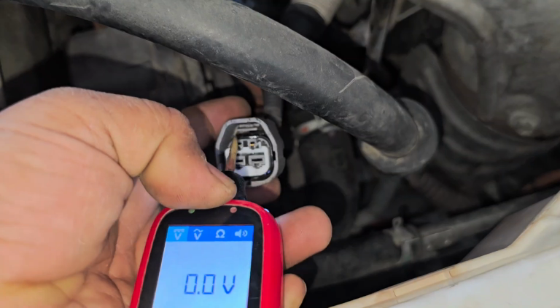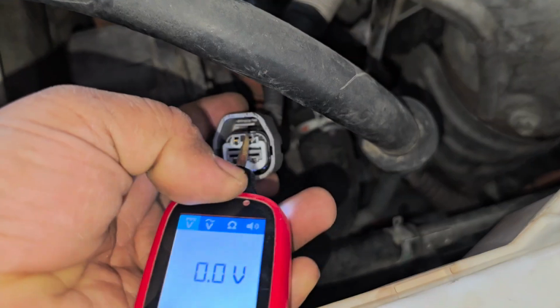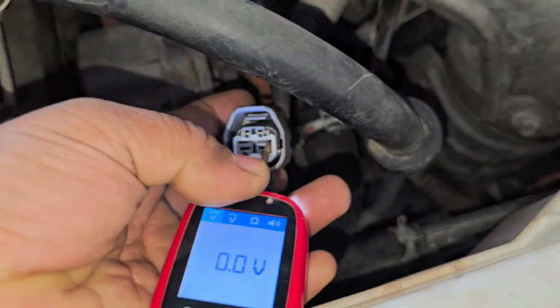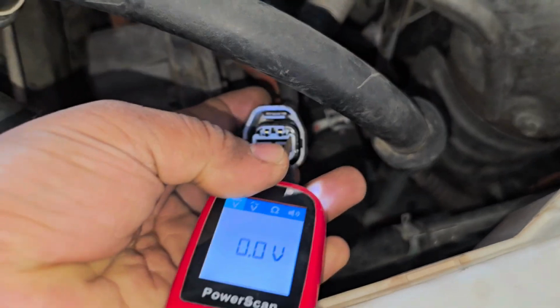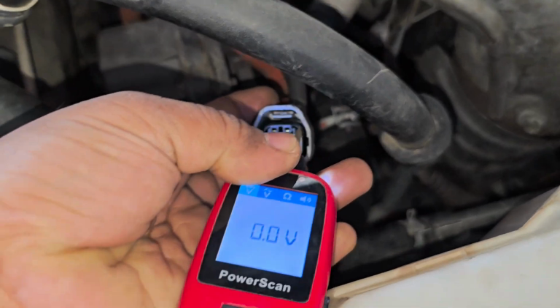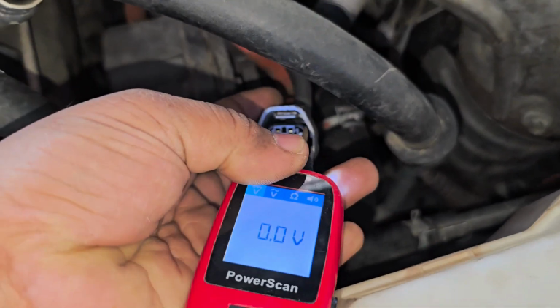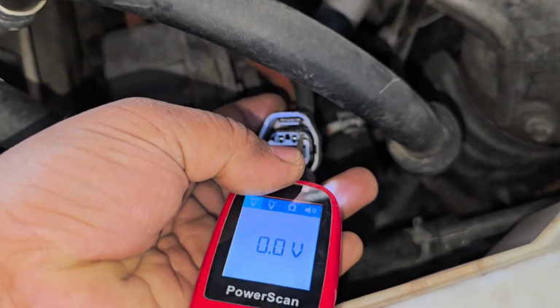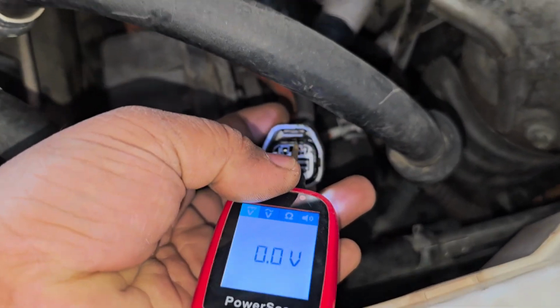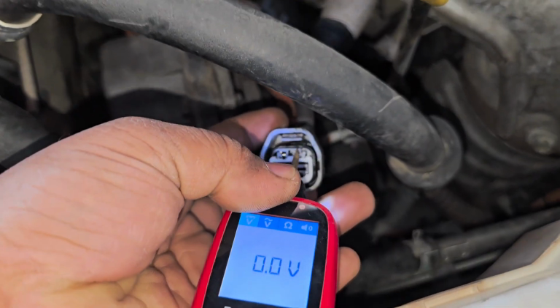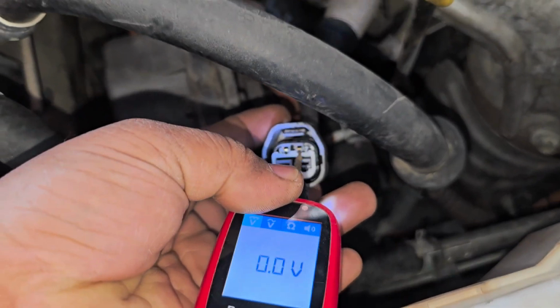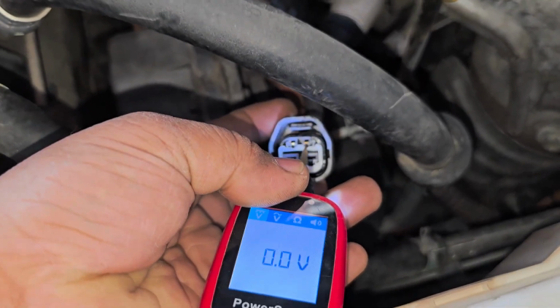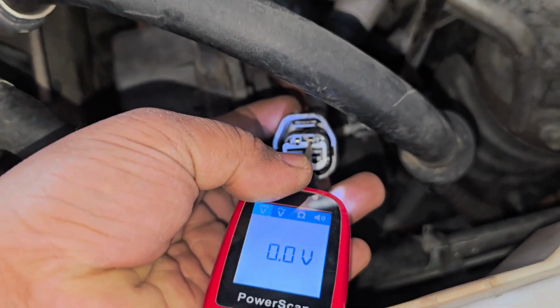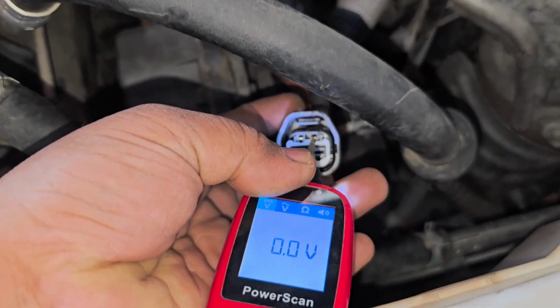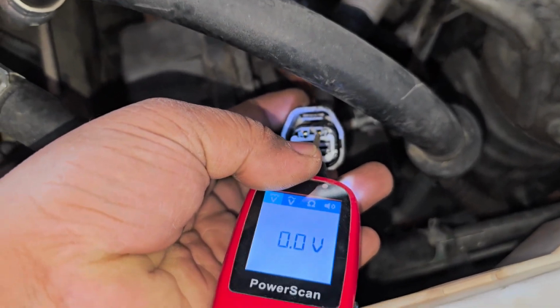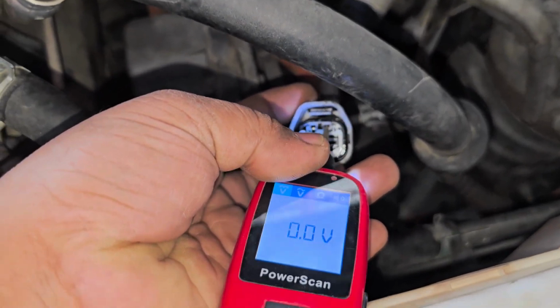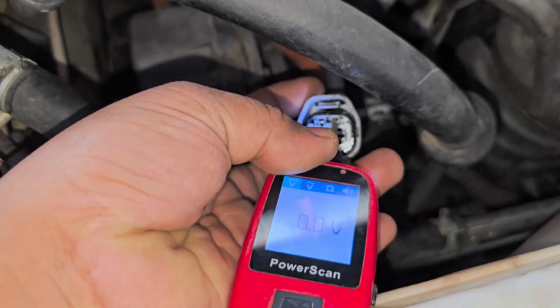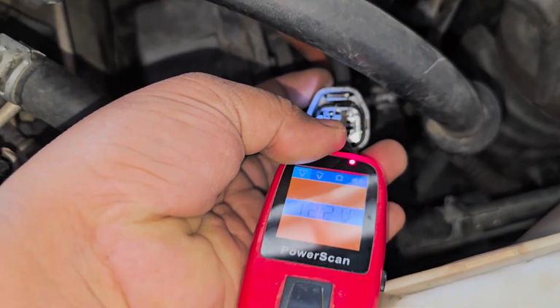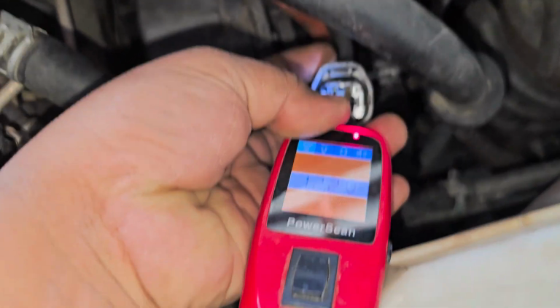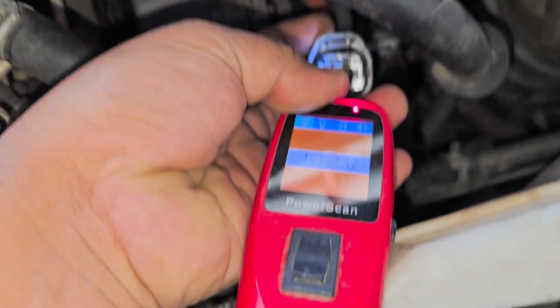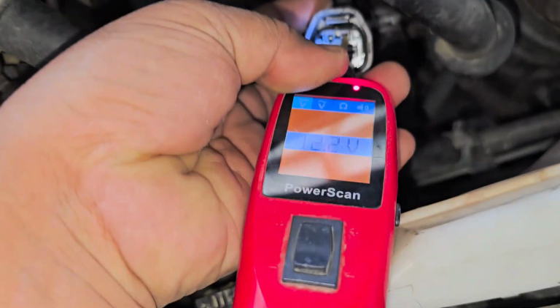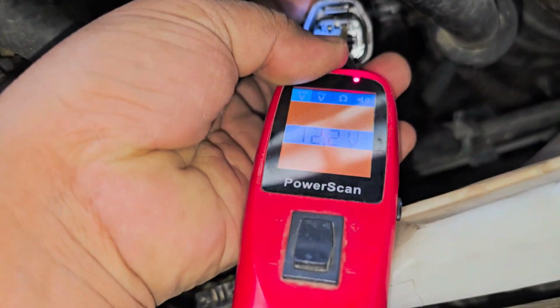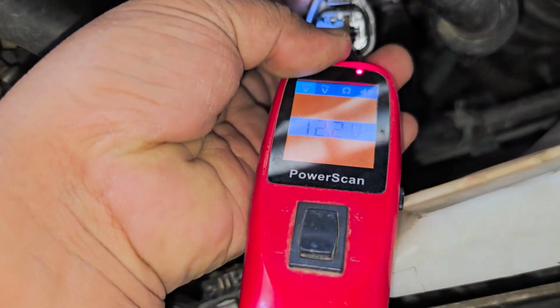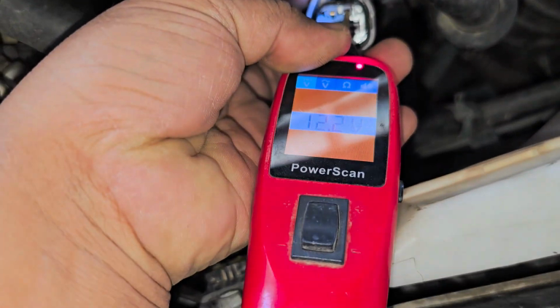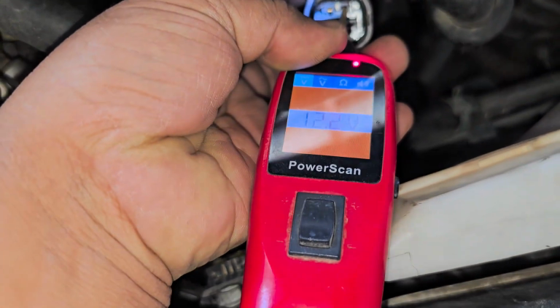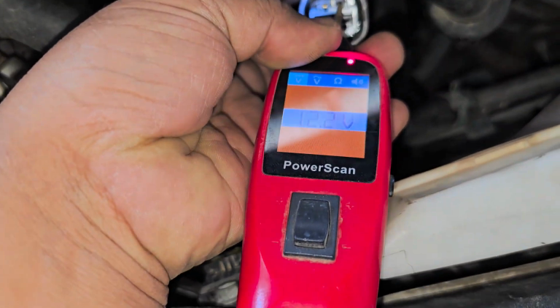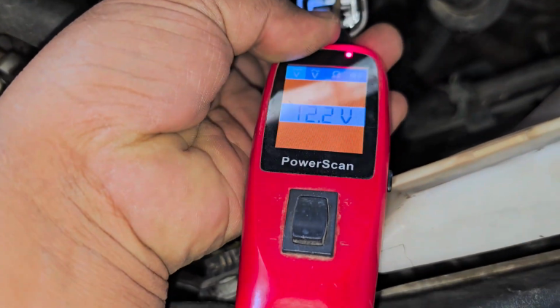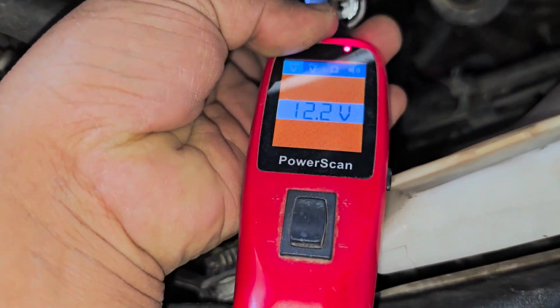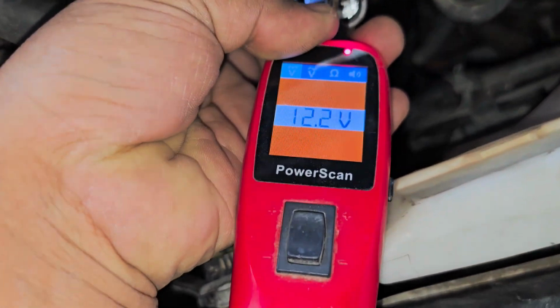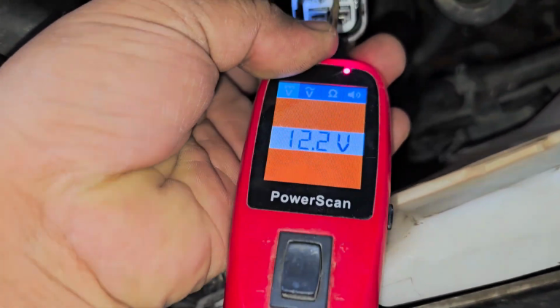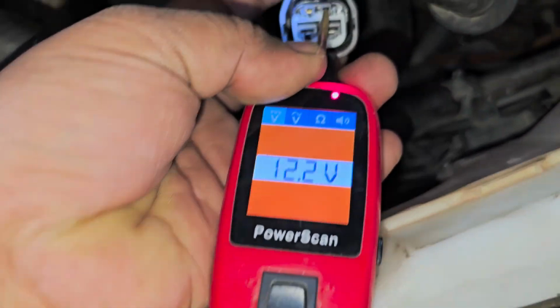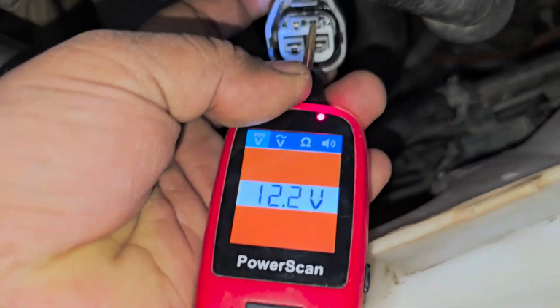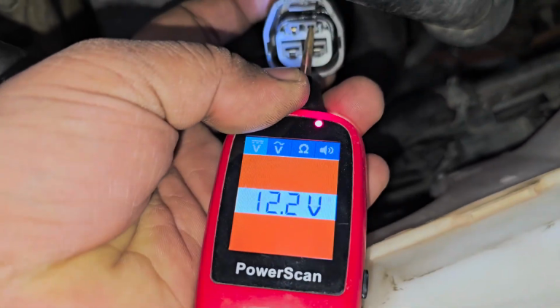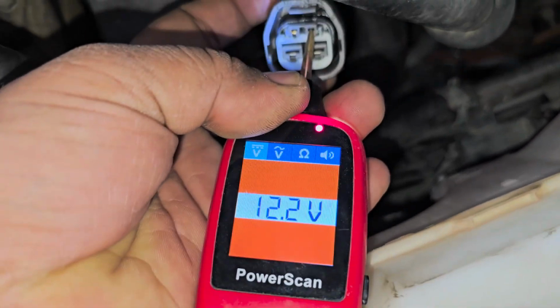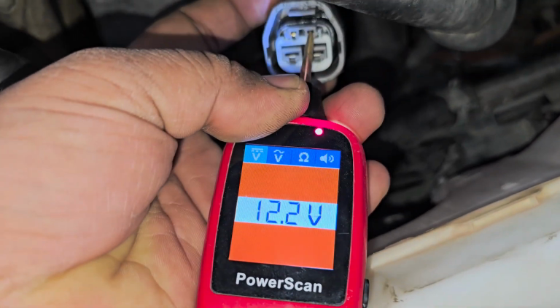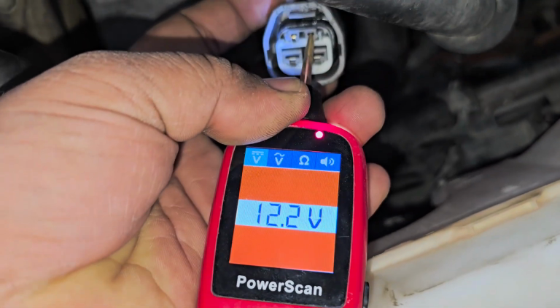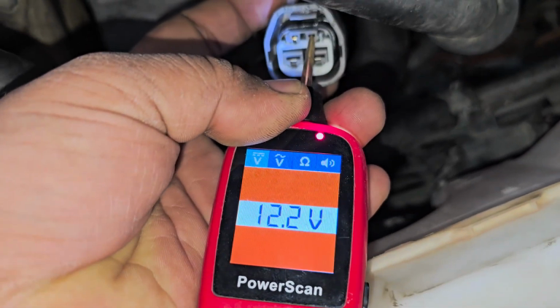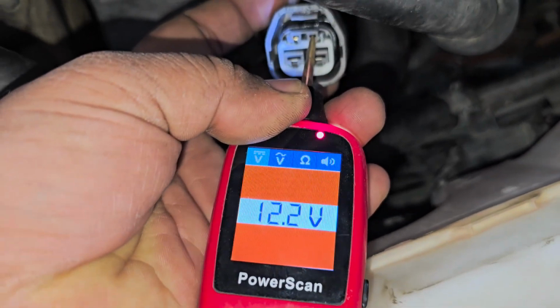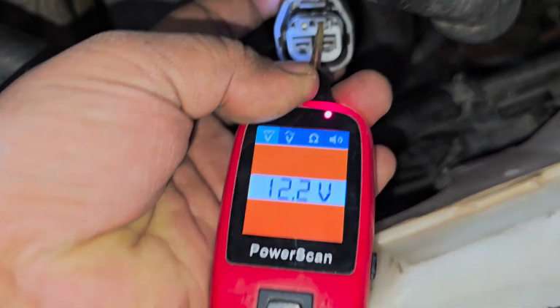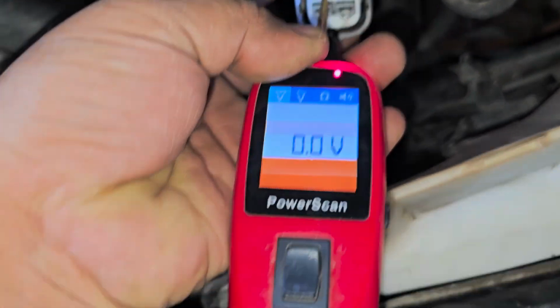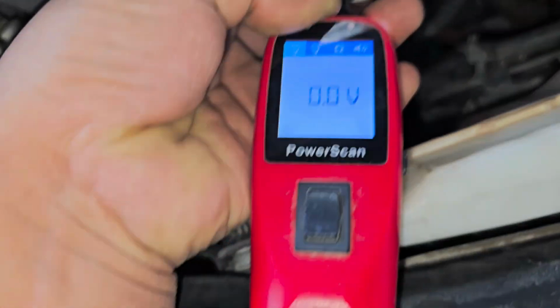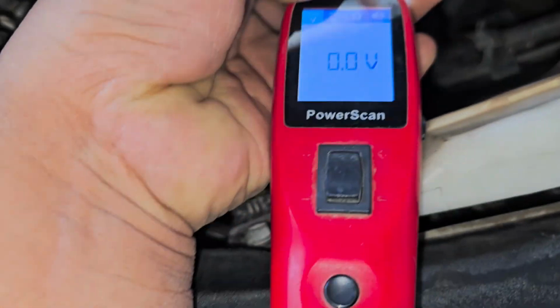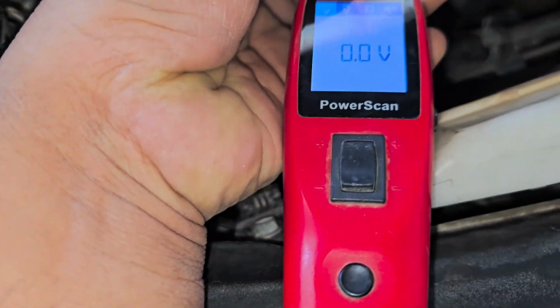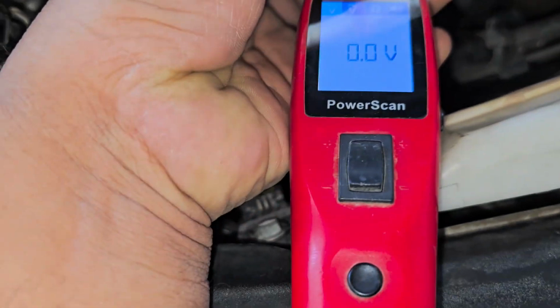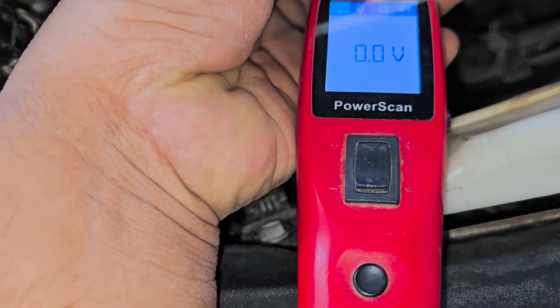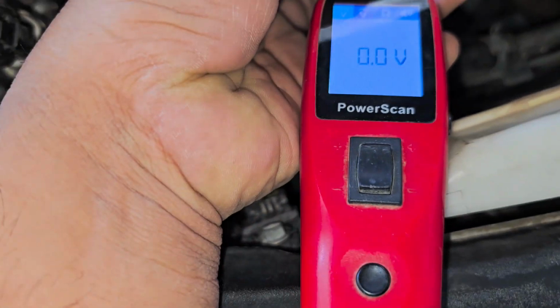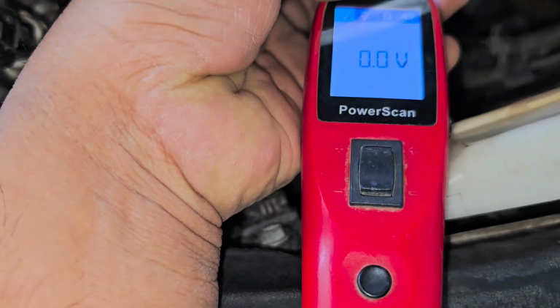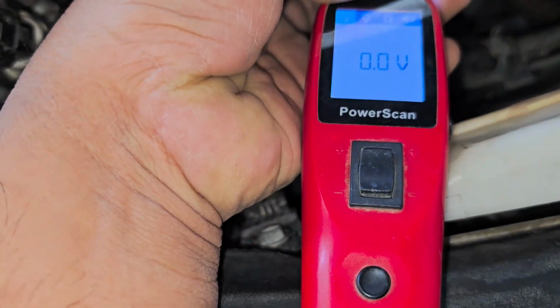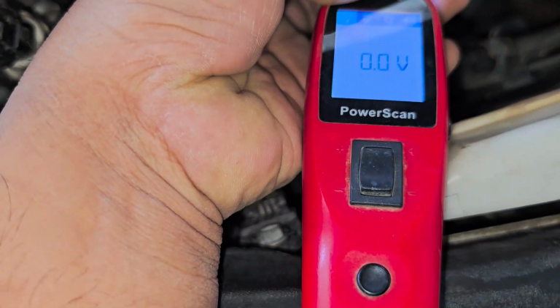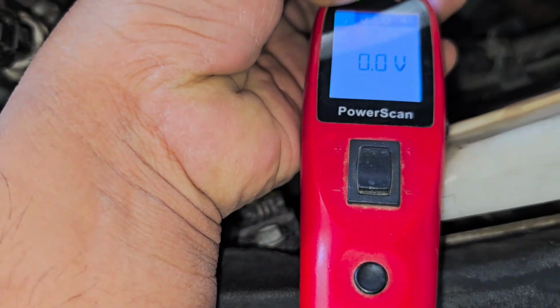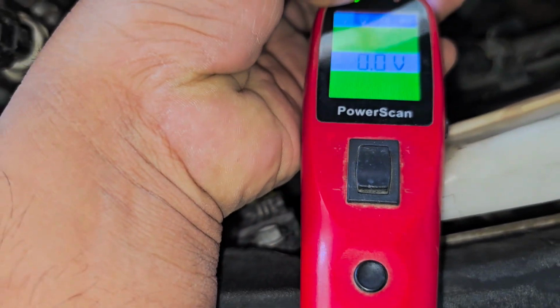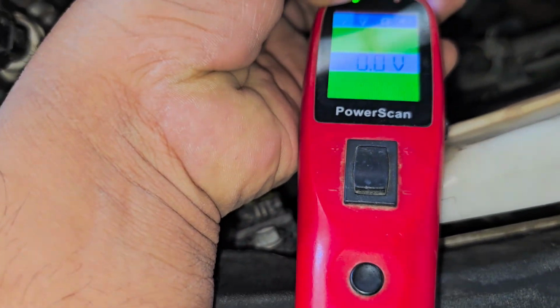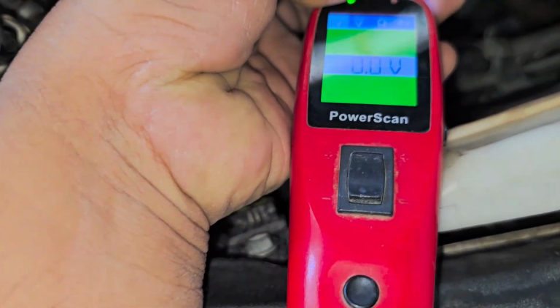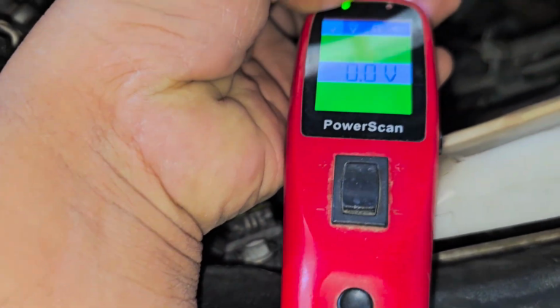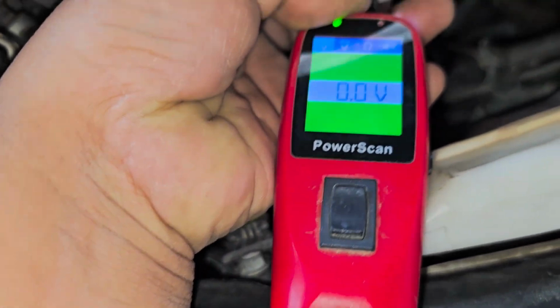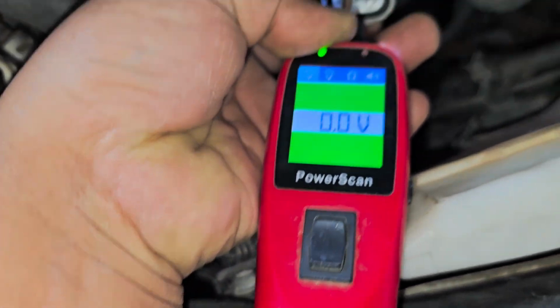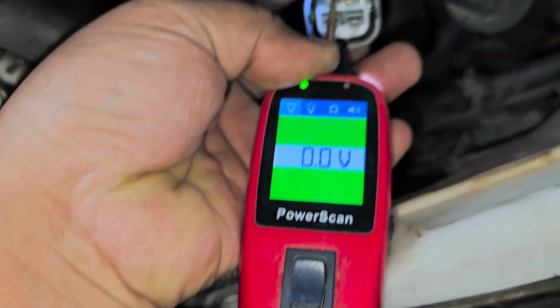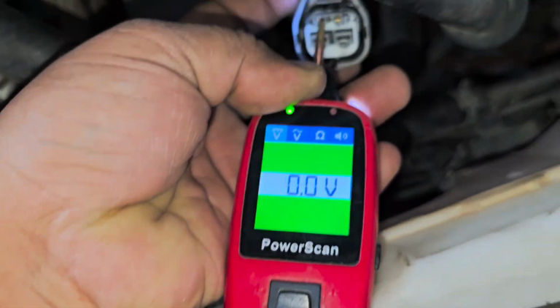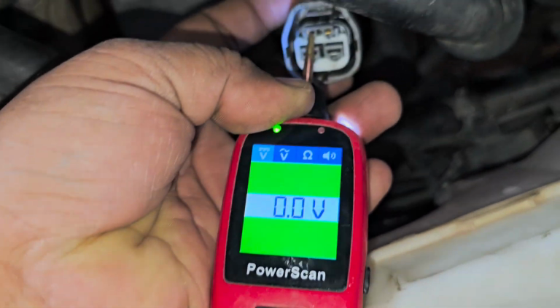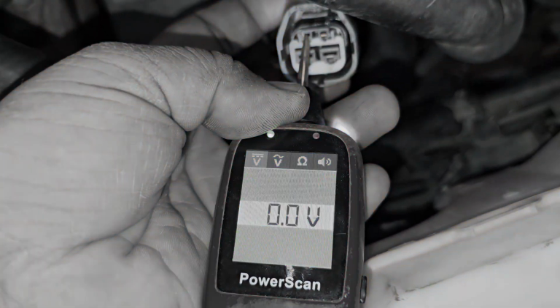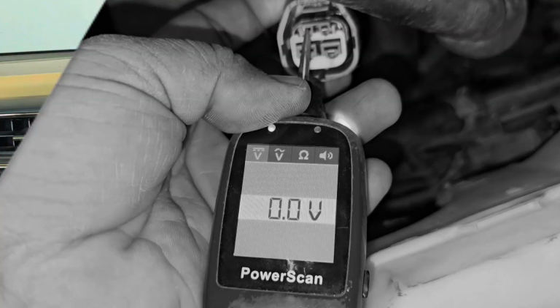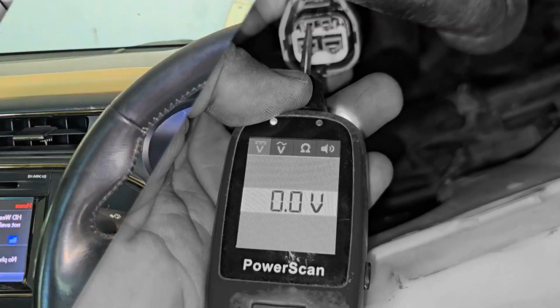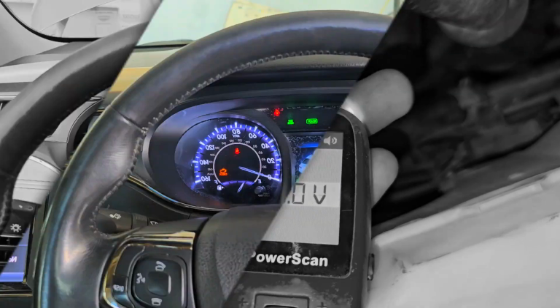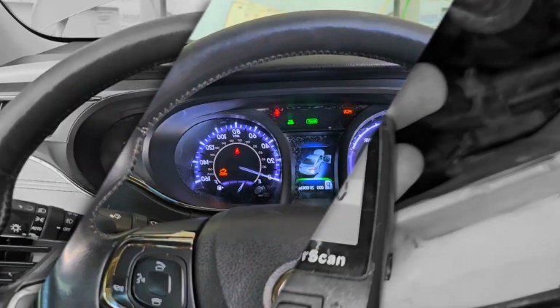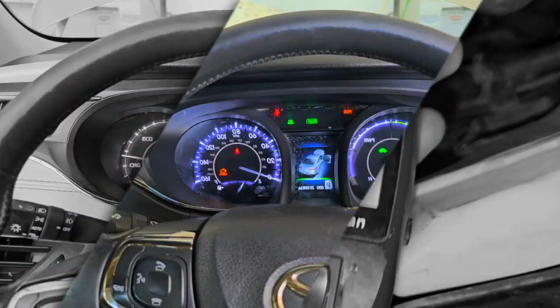Let's check out 2 numbers on our ignition, 1 number on our ground or 2.